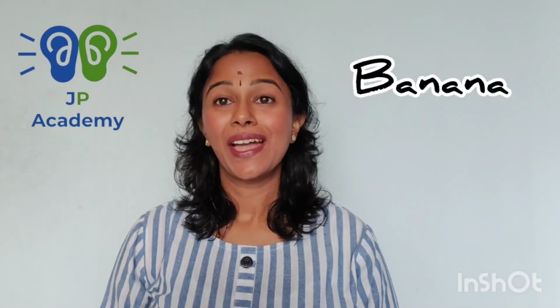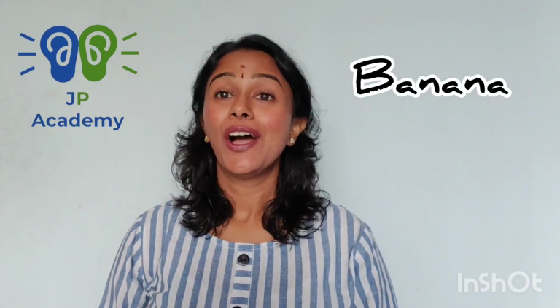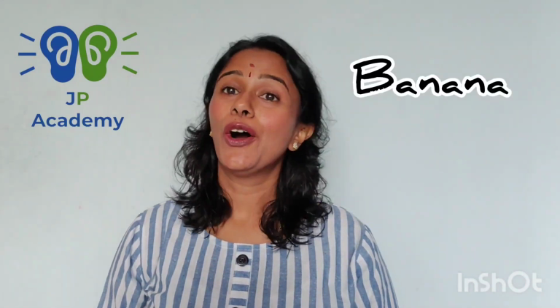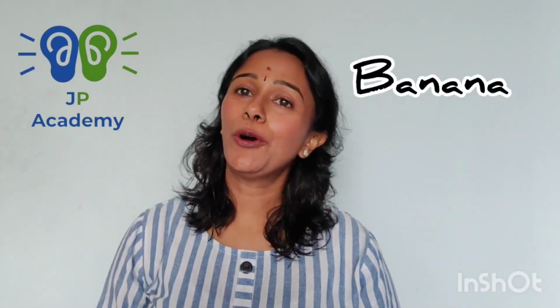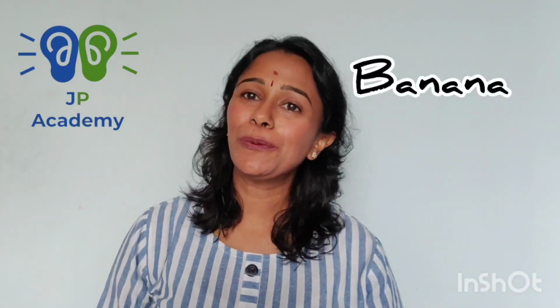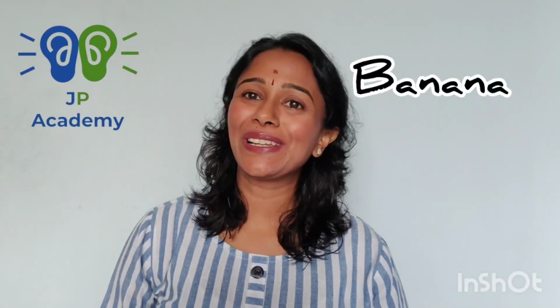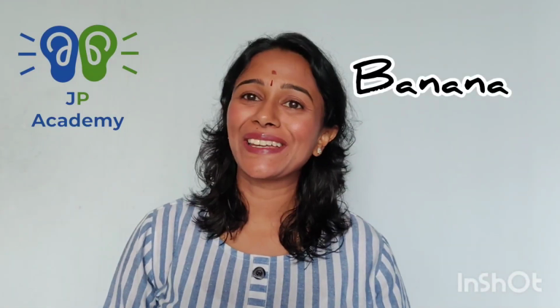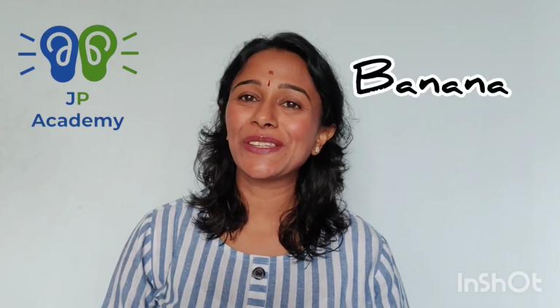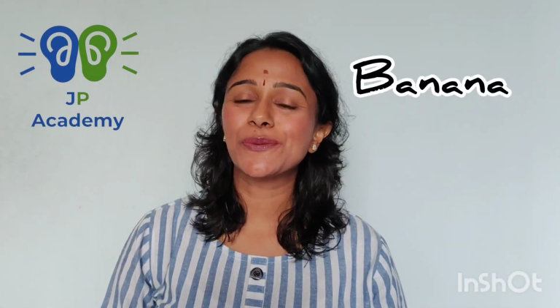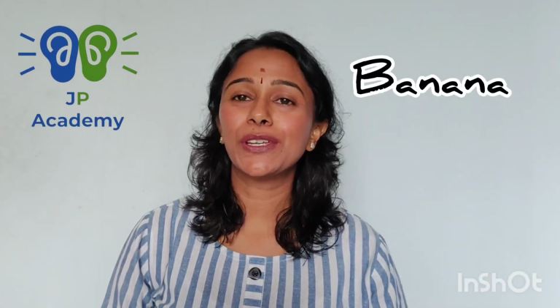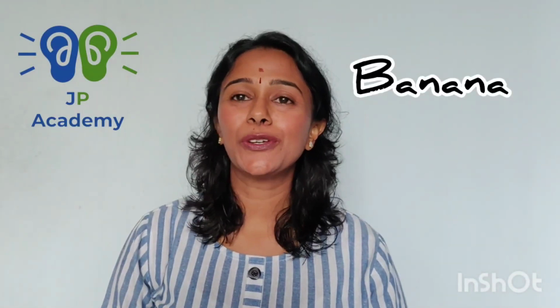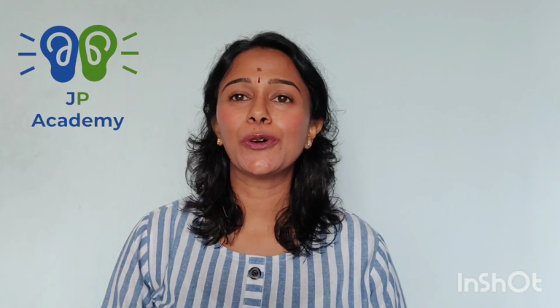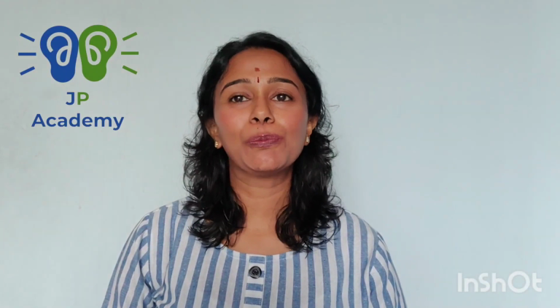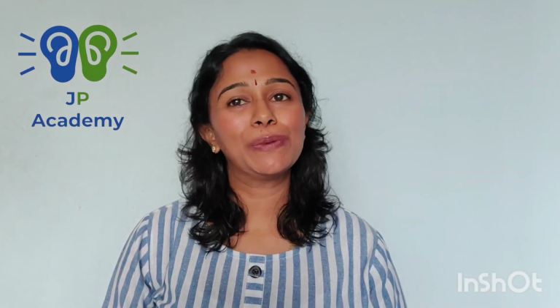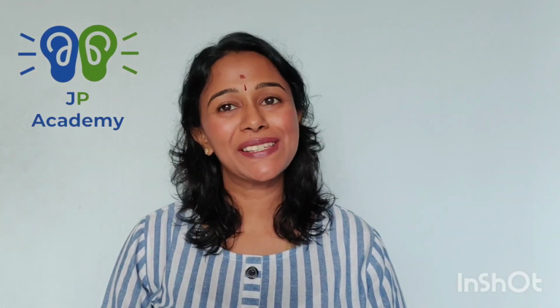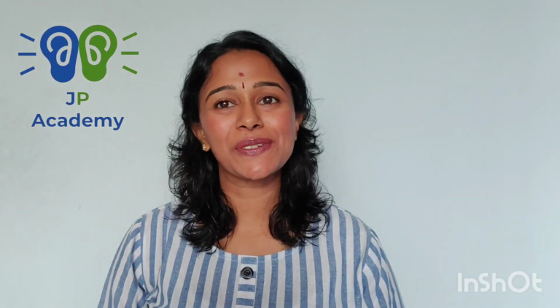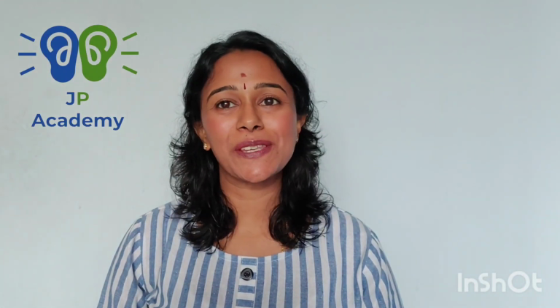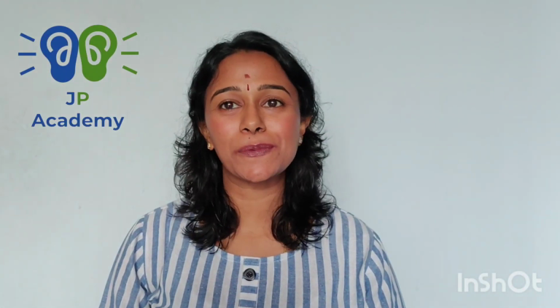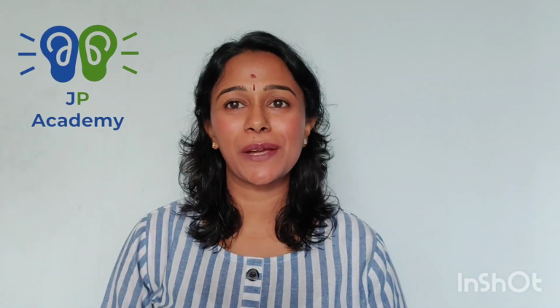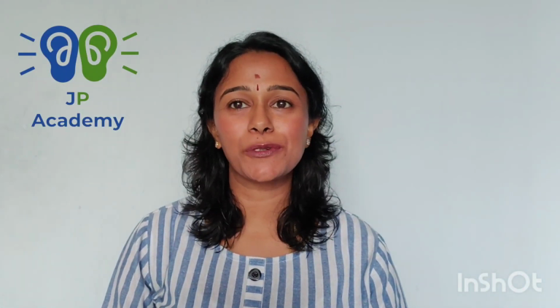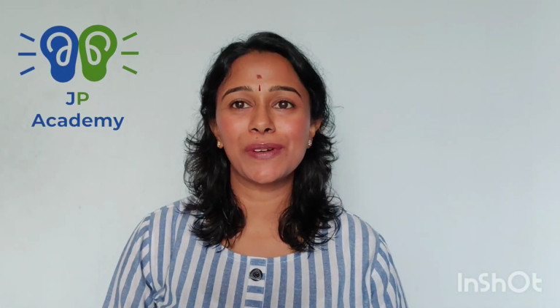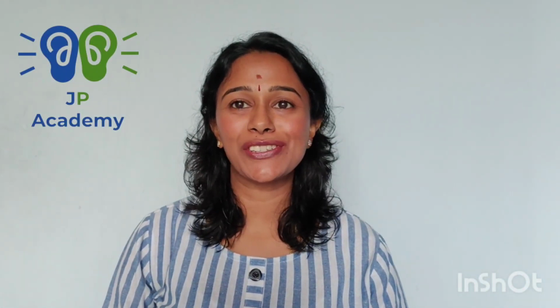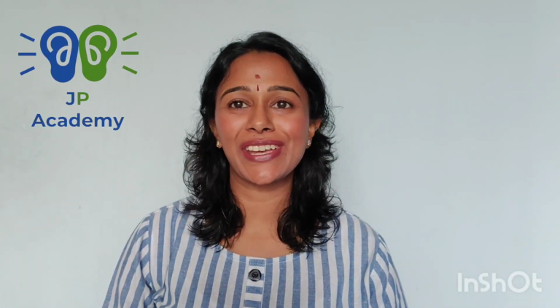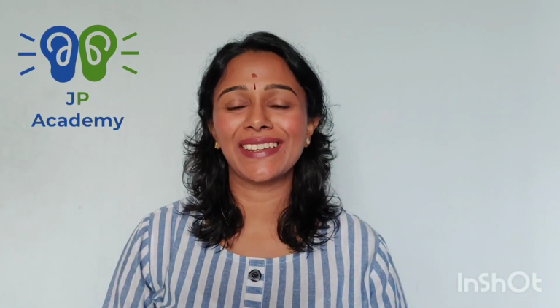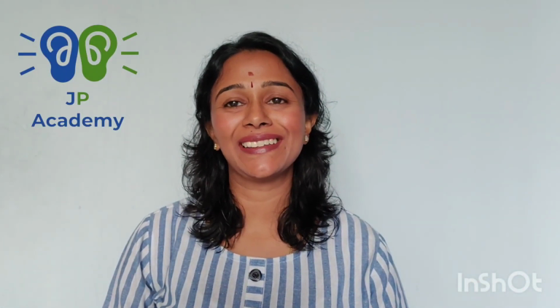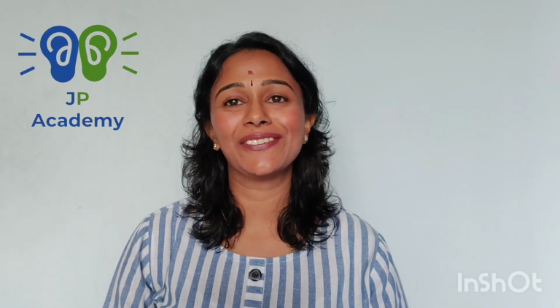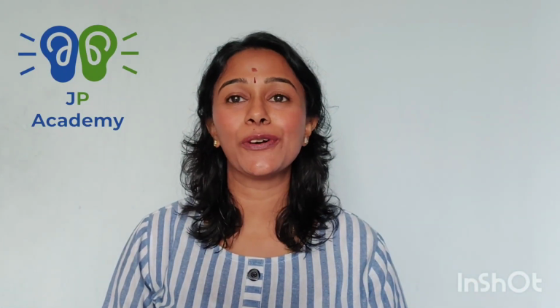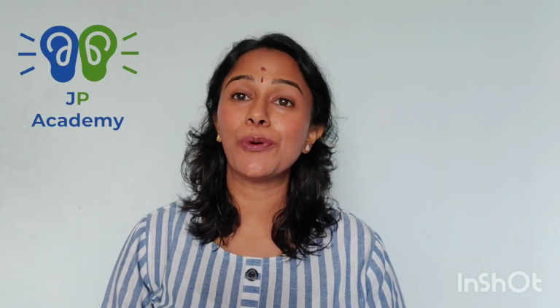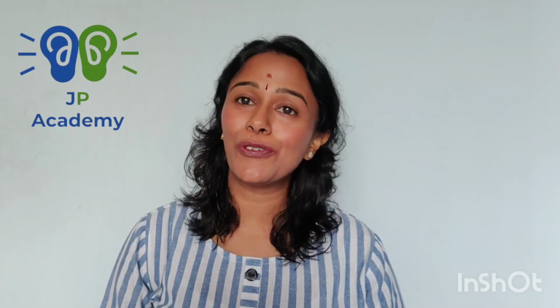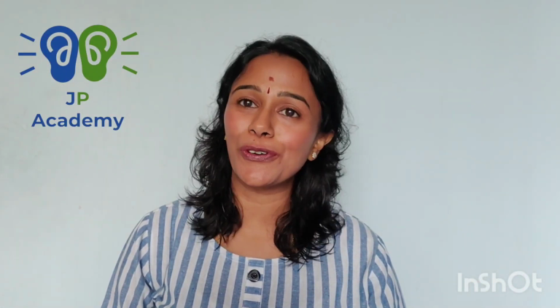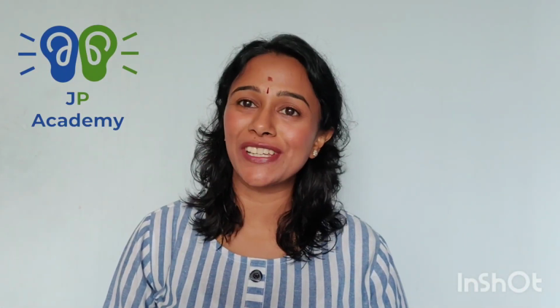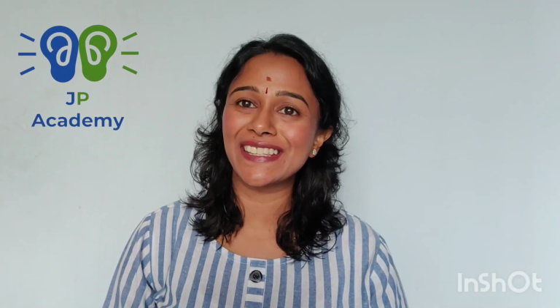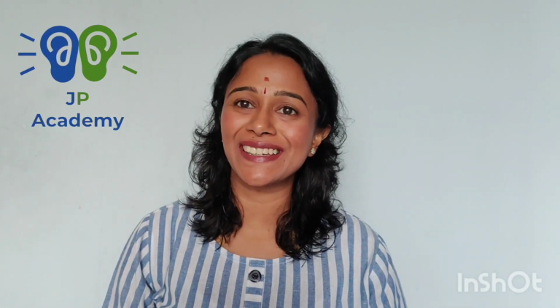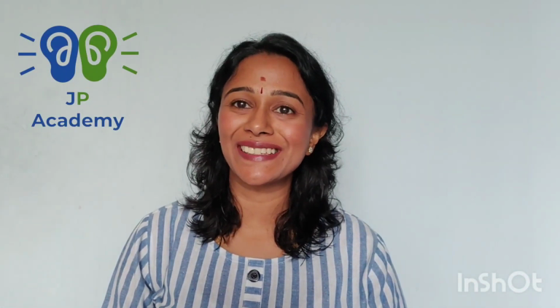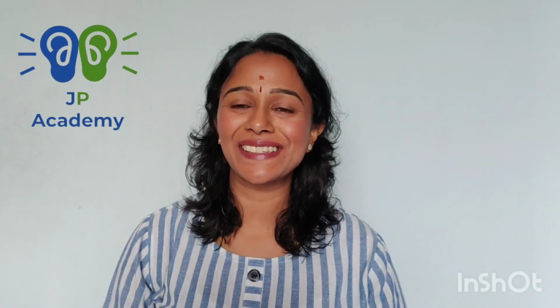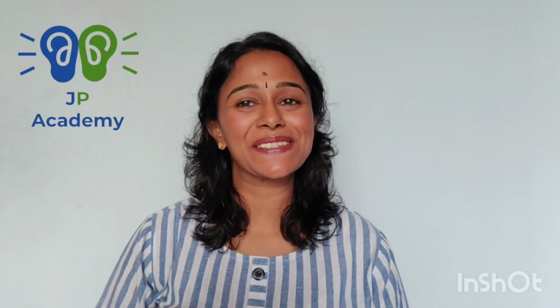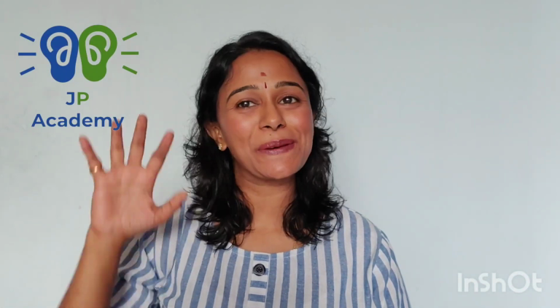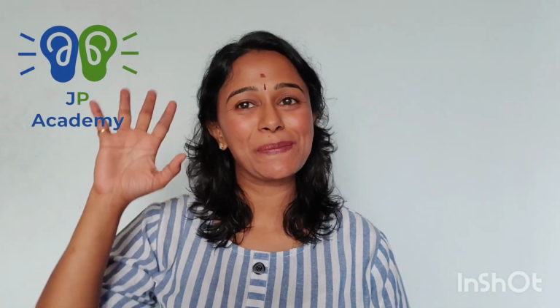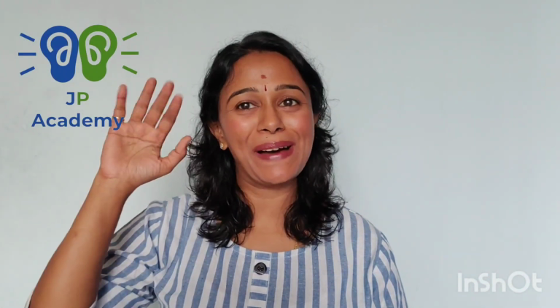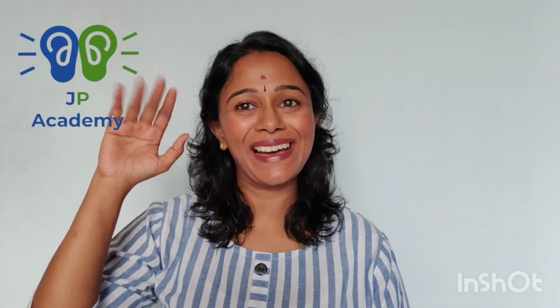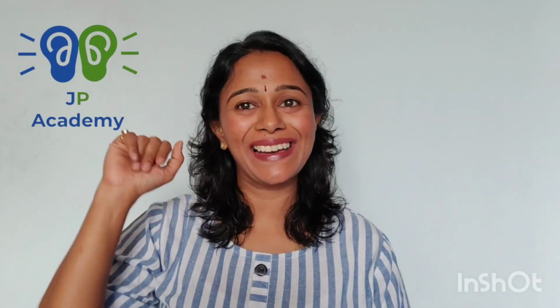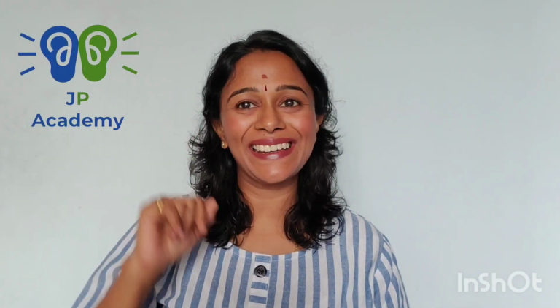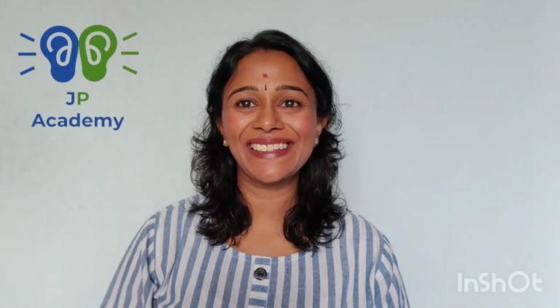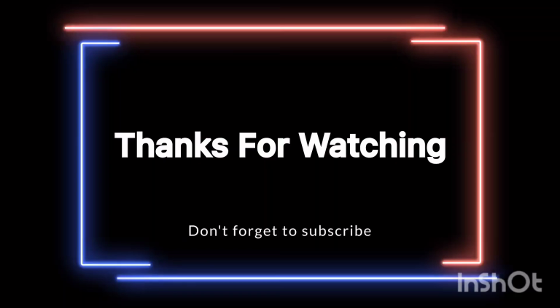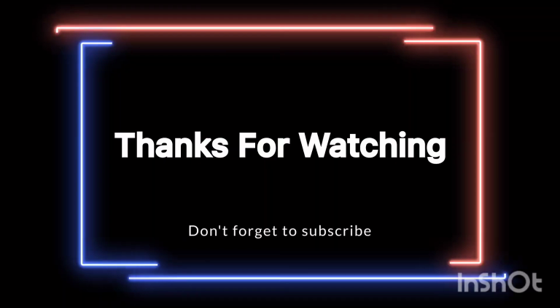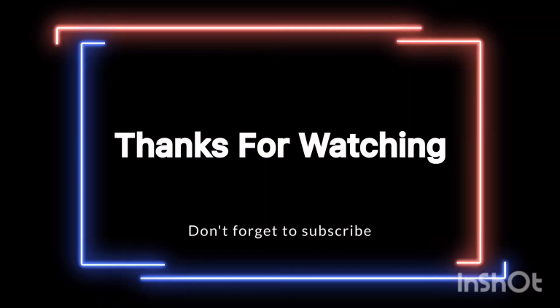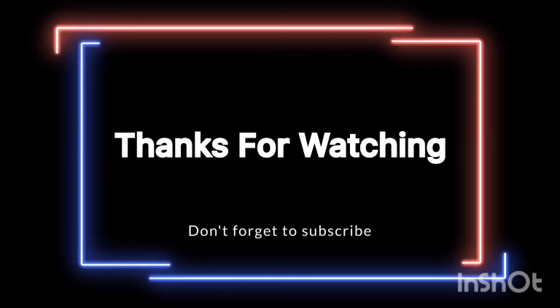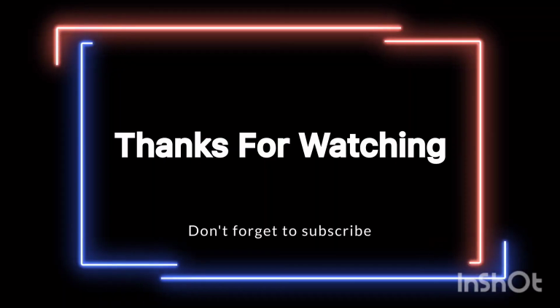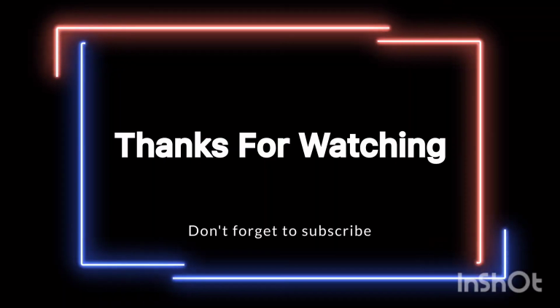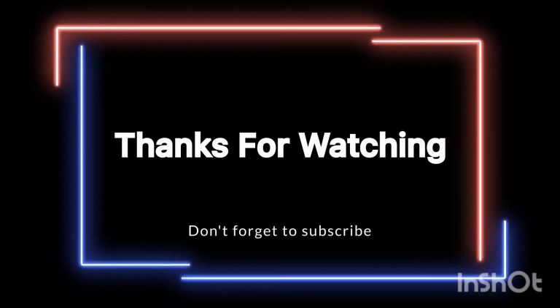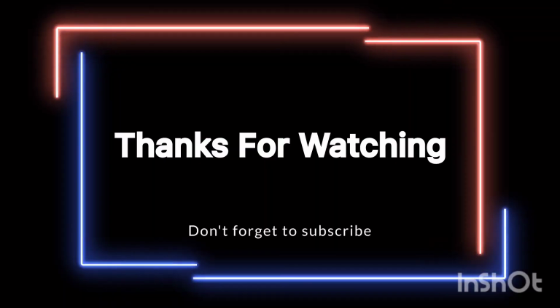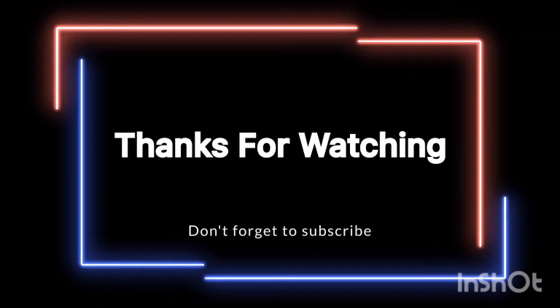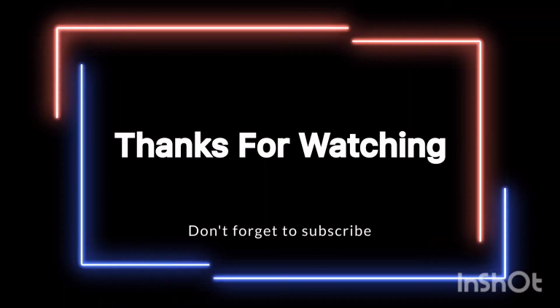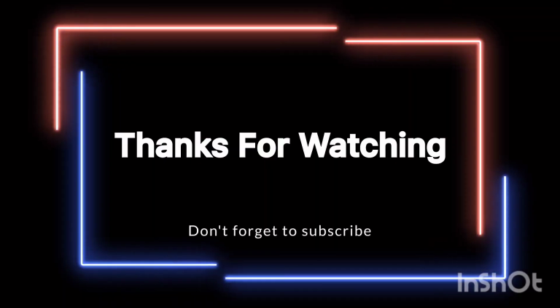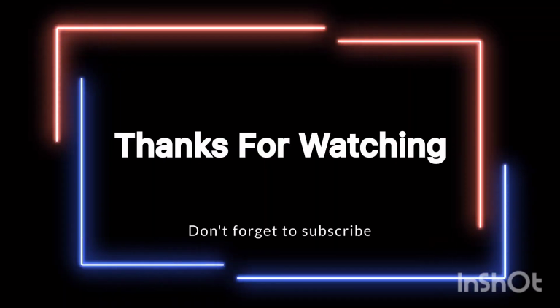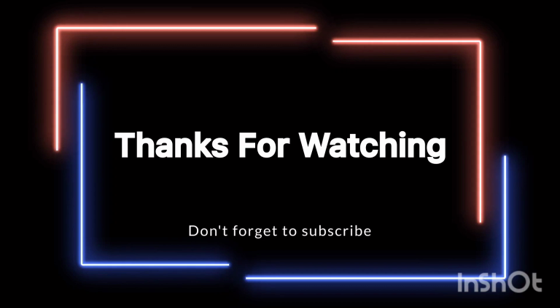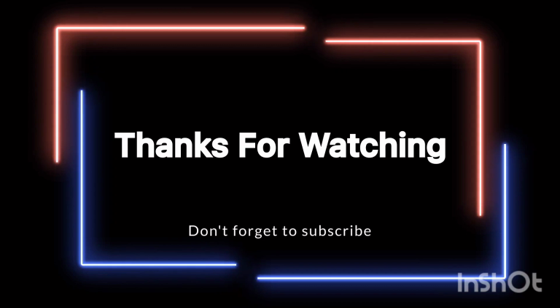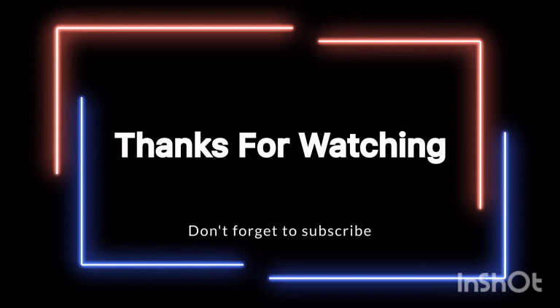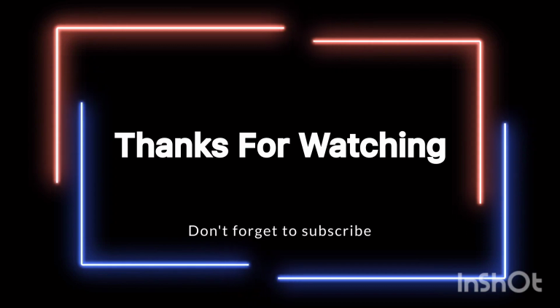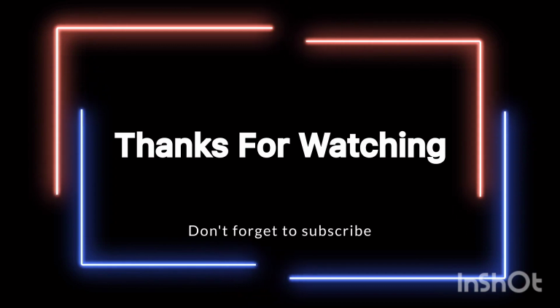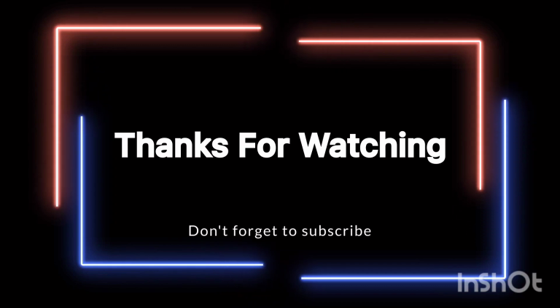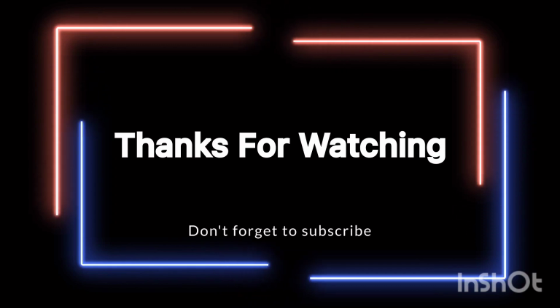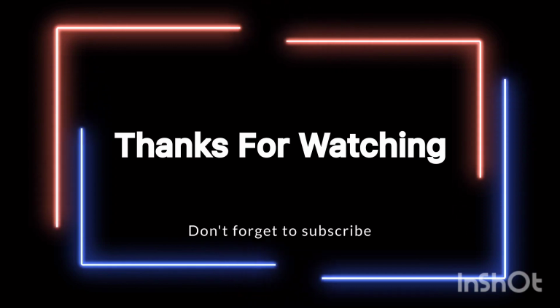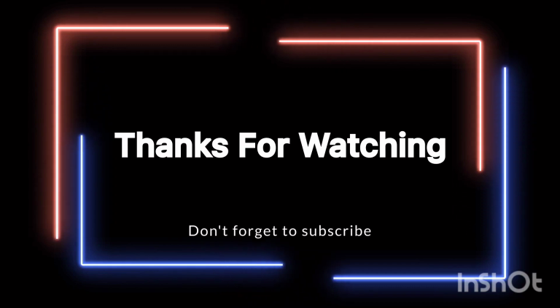Hope you liked this video. Please do subscribe to my channel for more phonics content. Bye, bye!